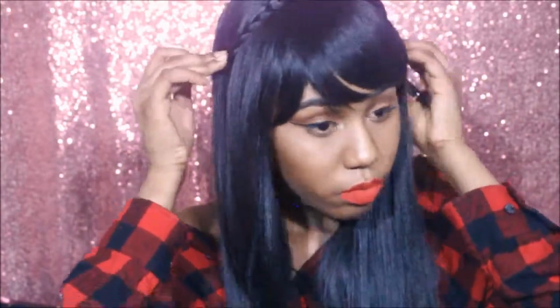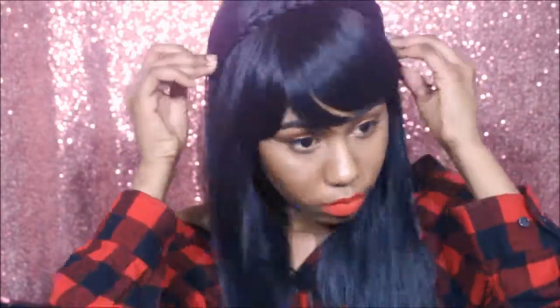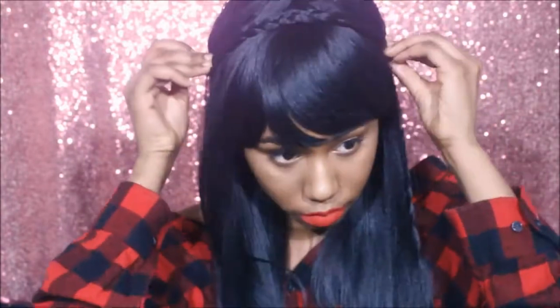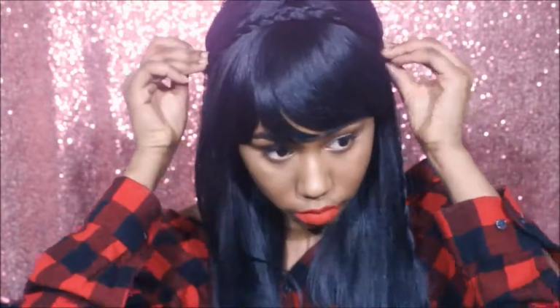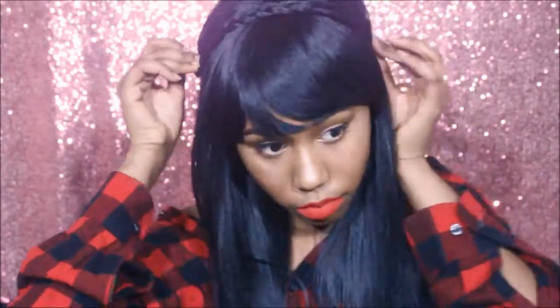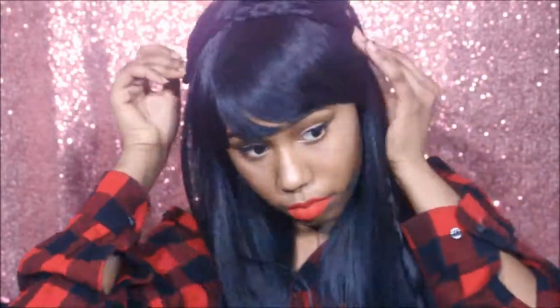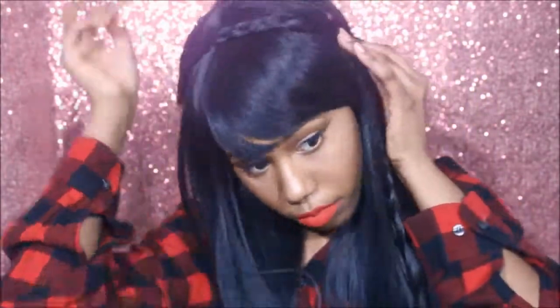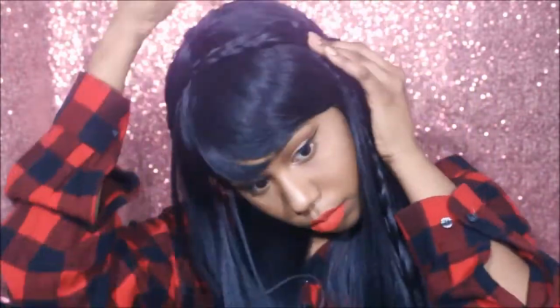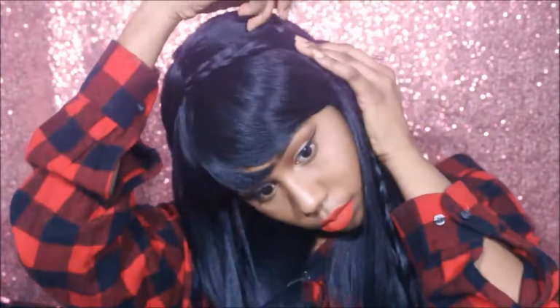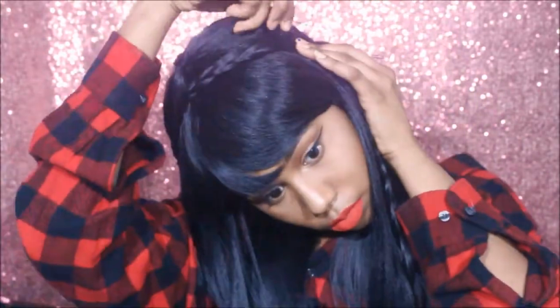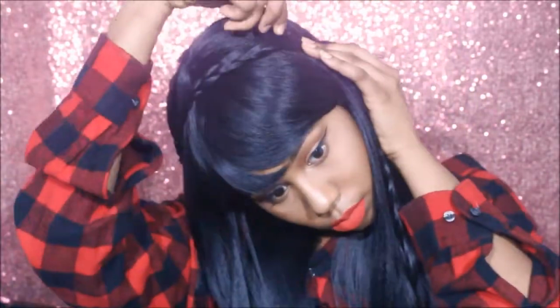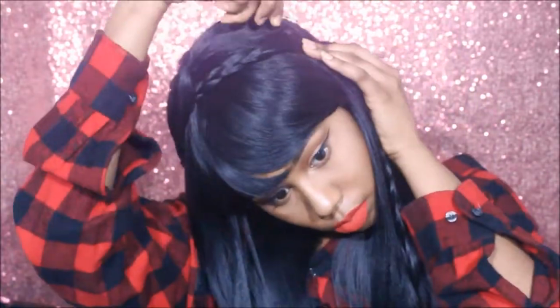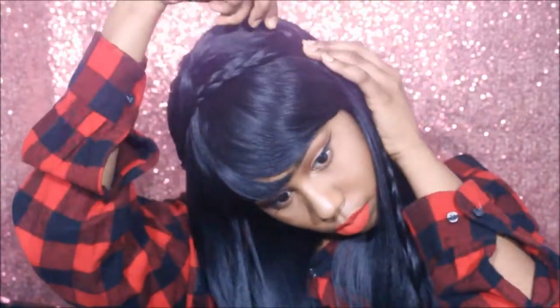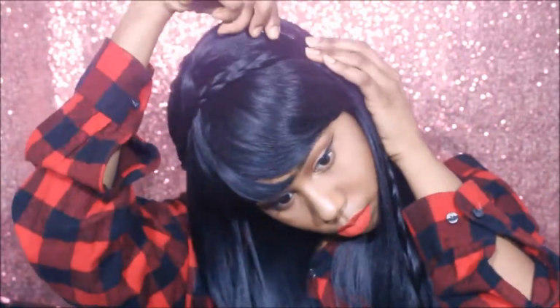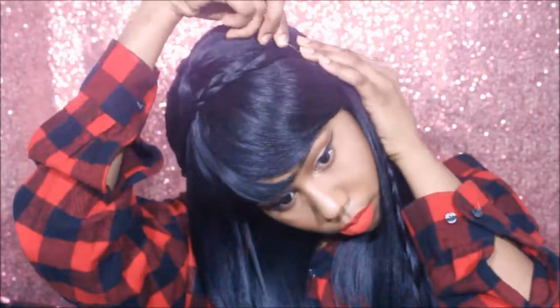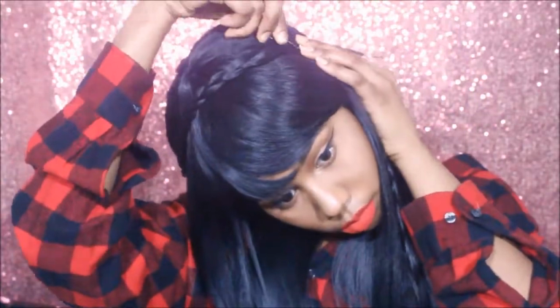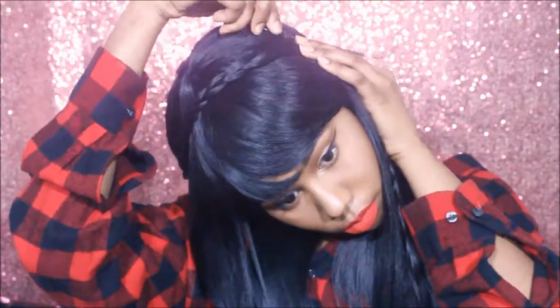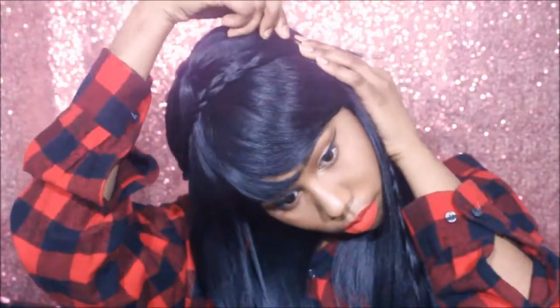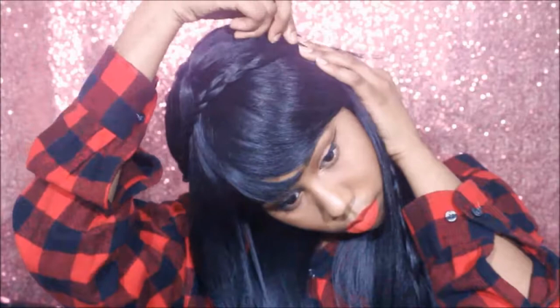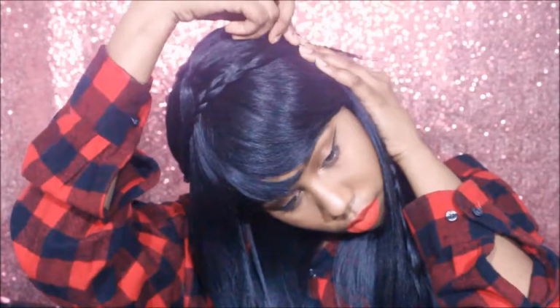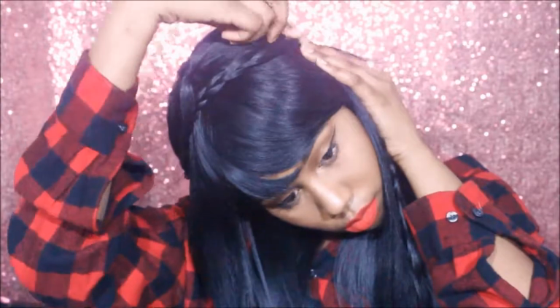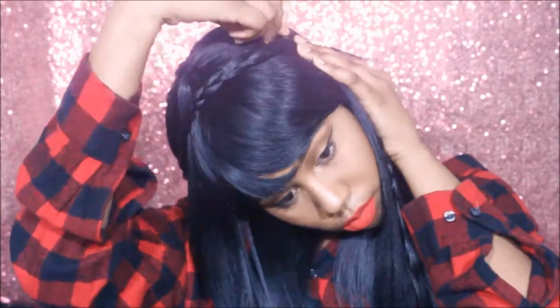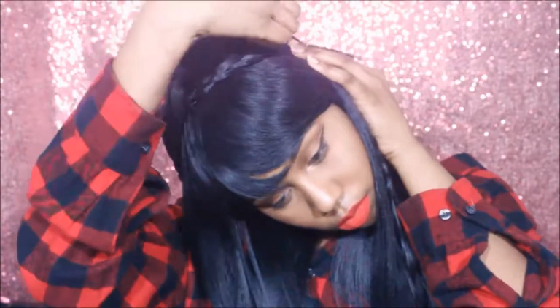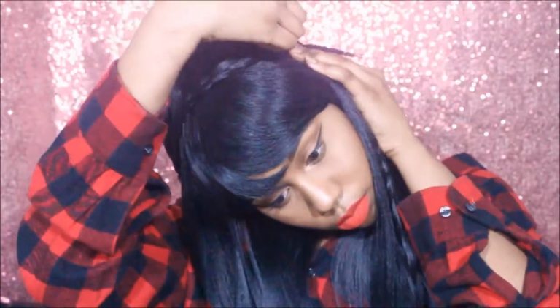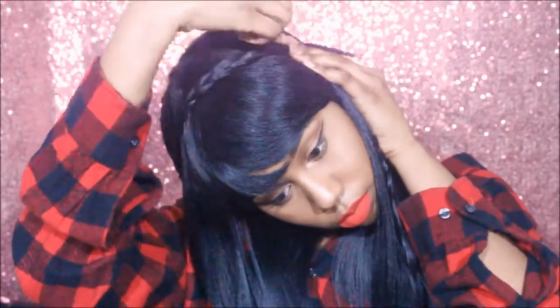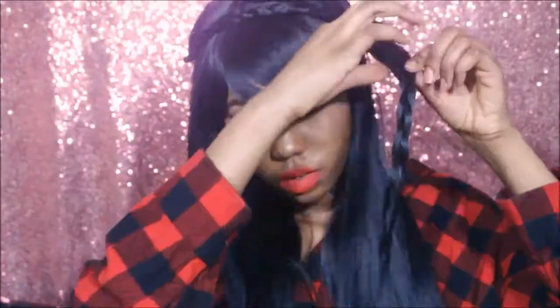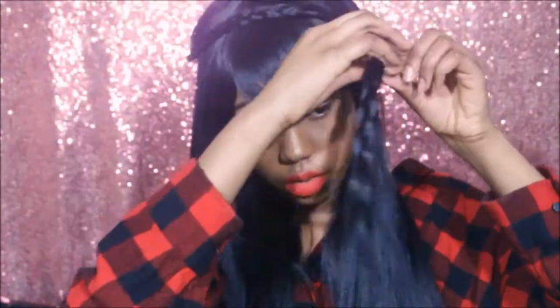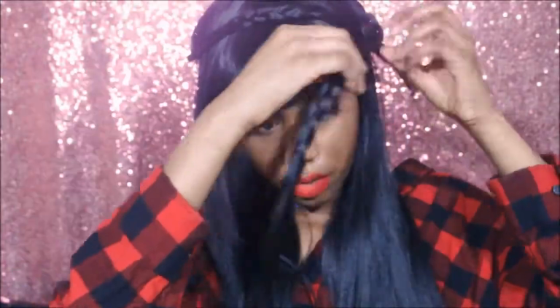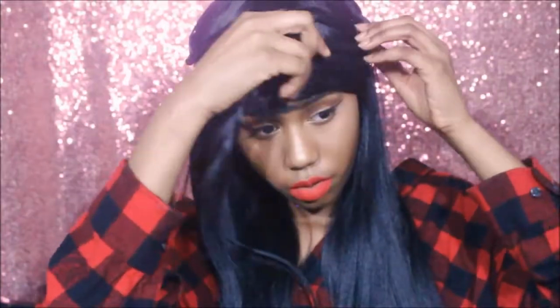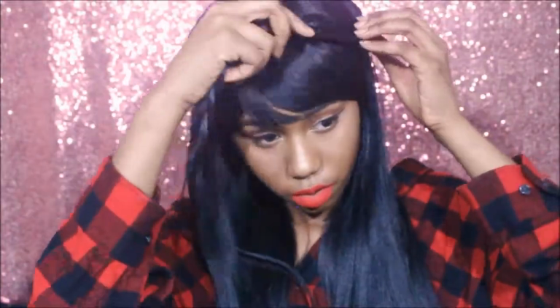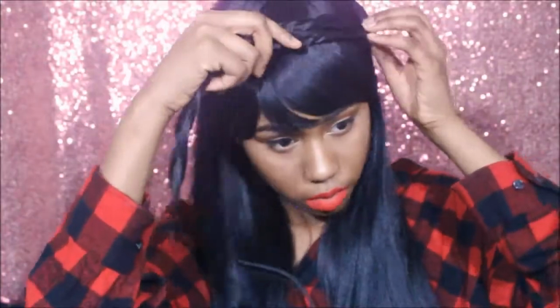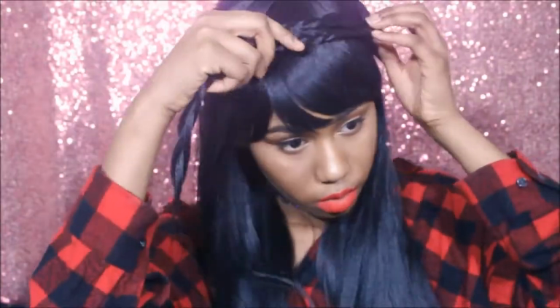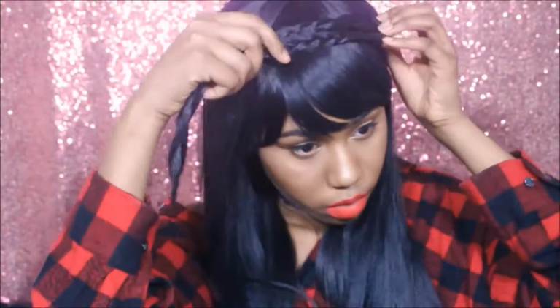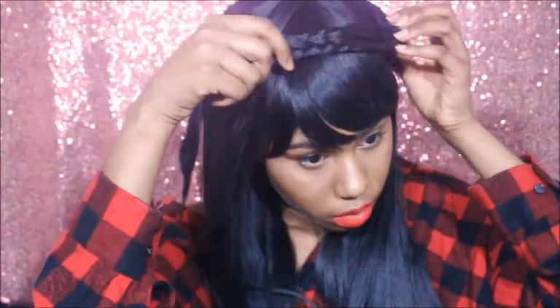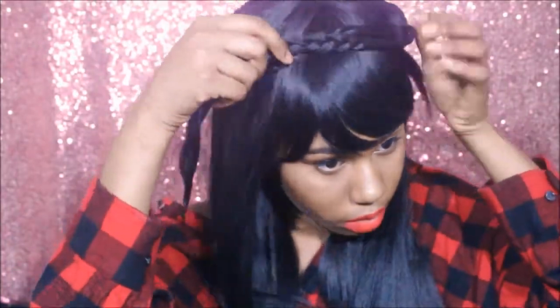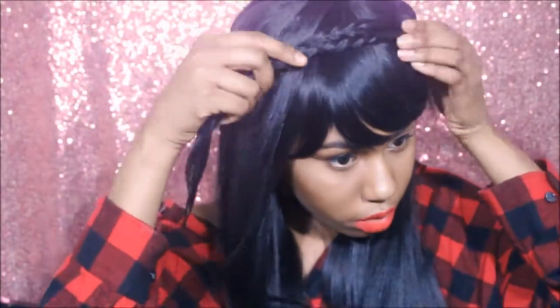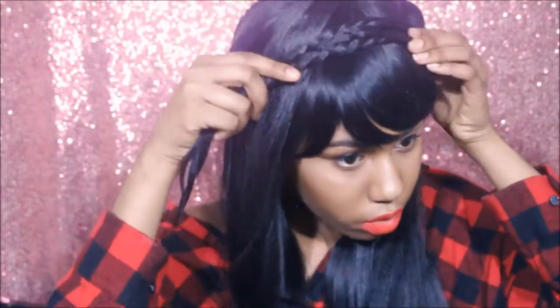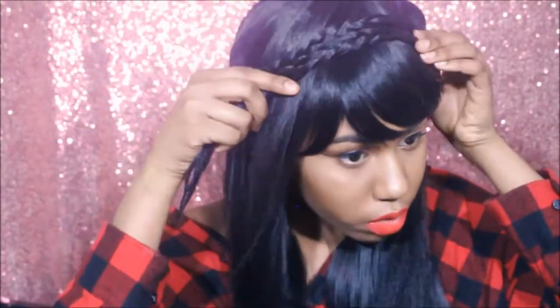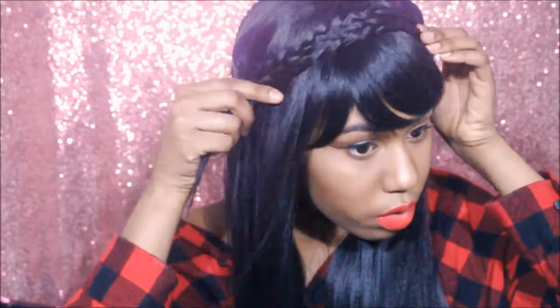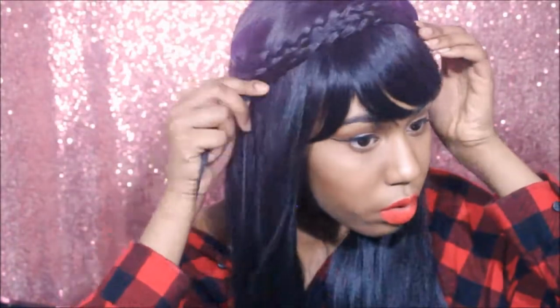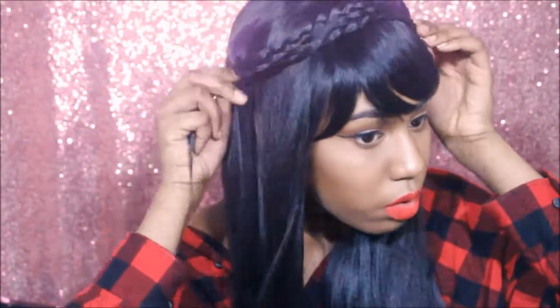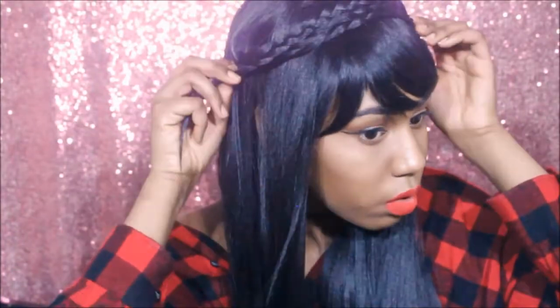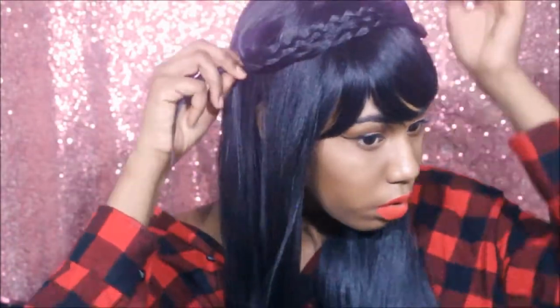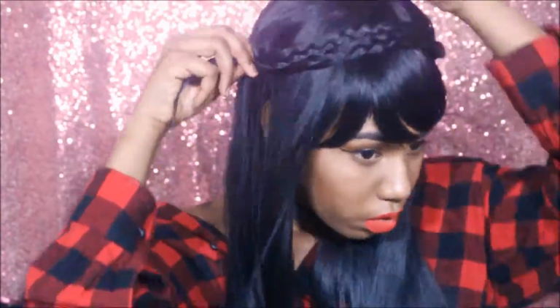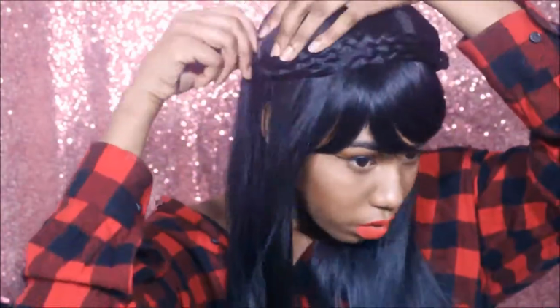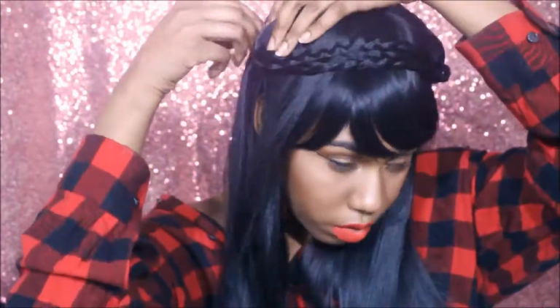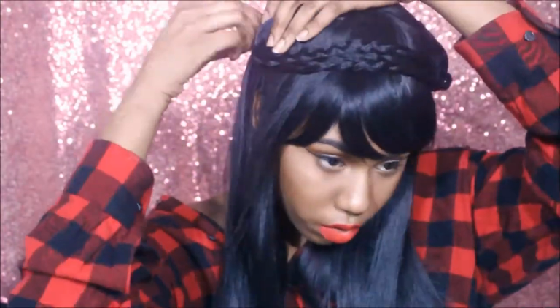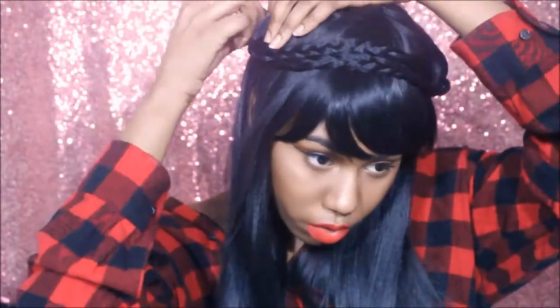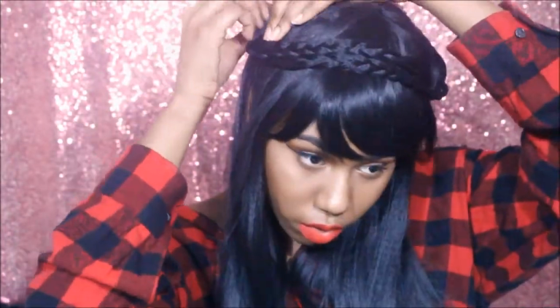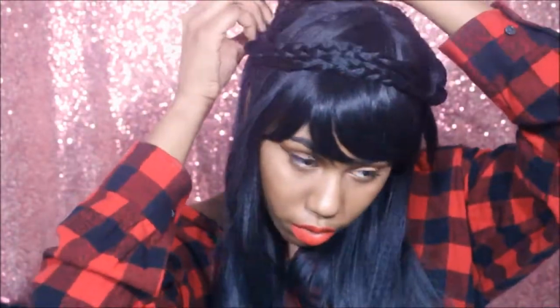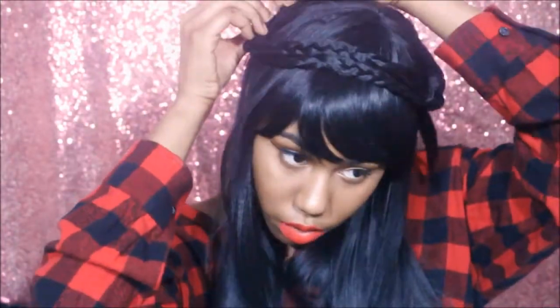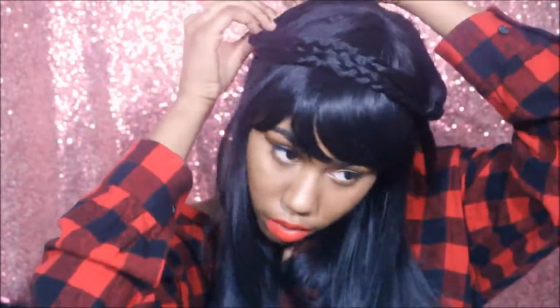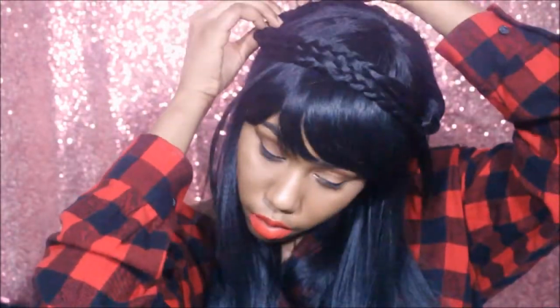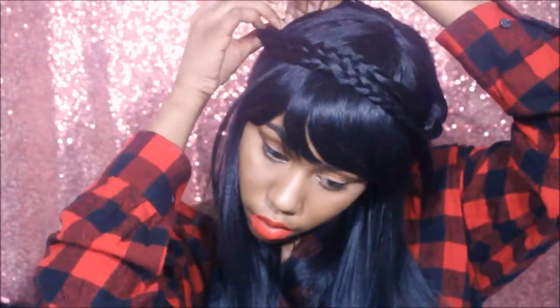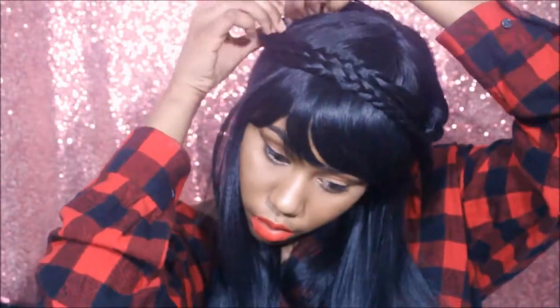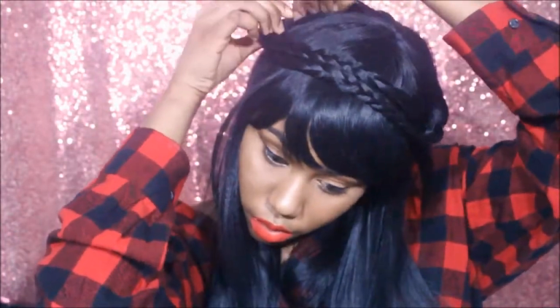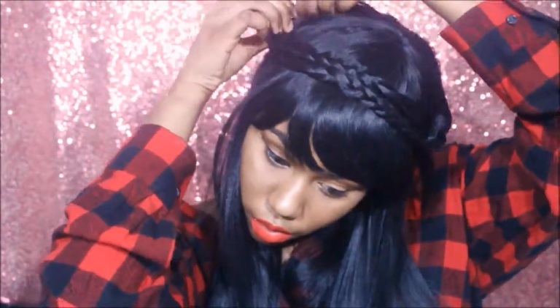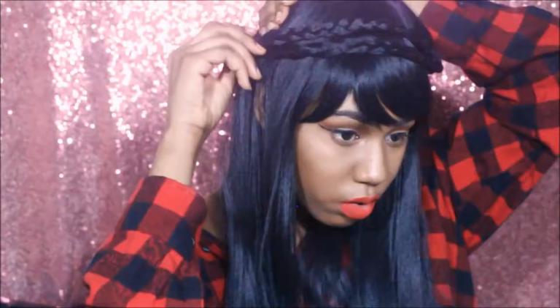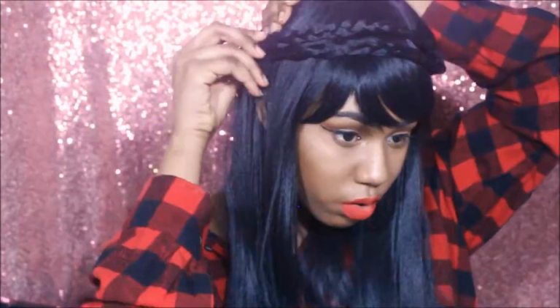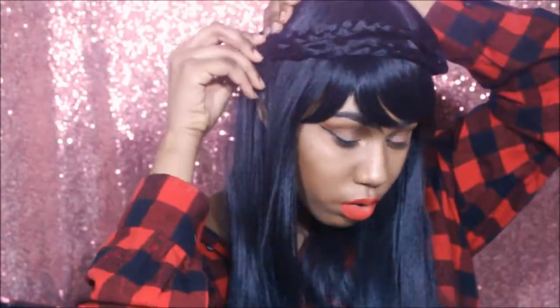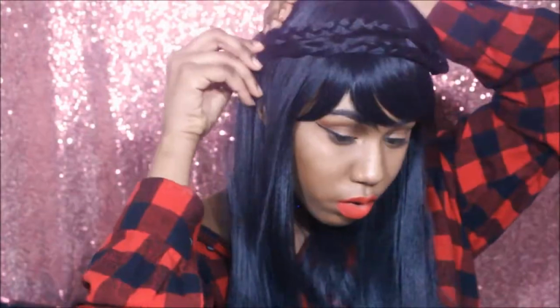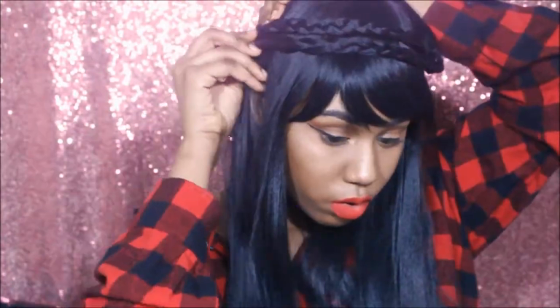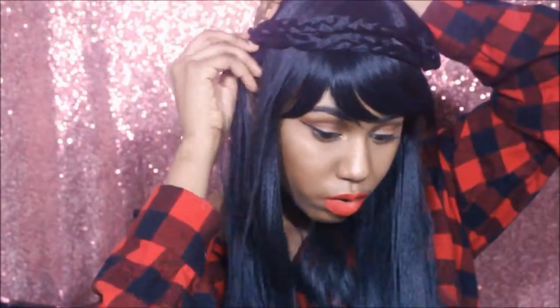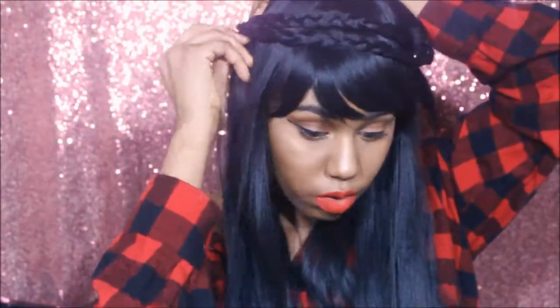For hairstyle number two, we're going to take those same two braids and wrap them around the front this time to create a braided crown.